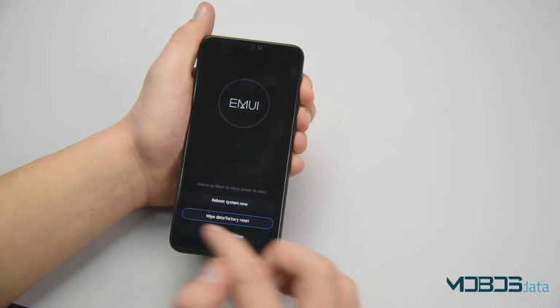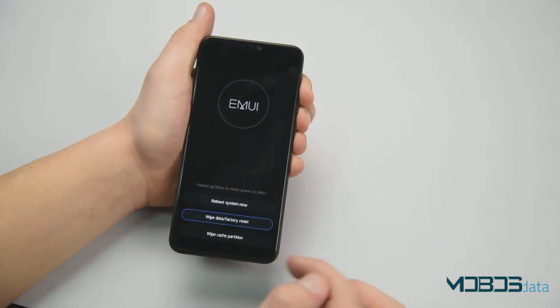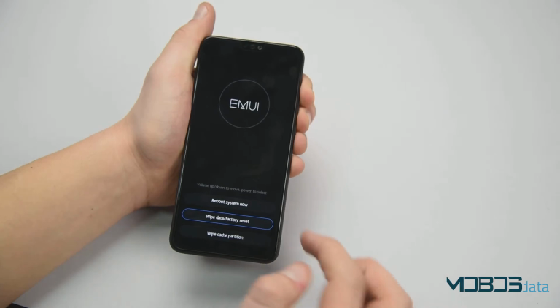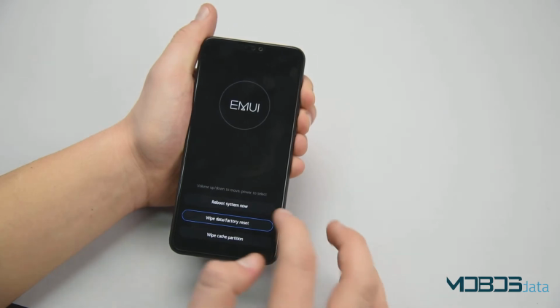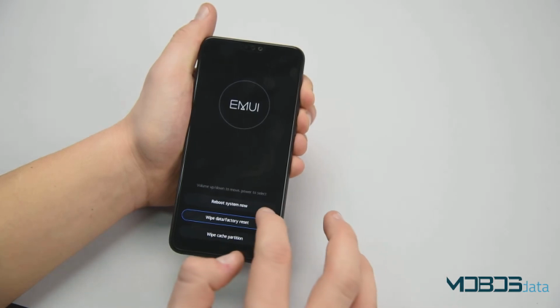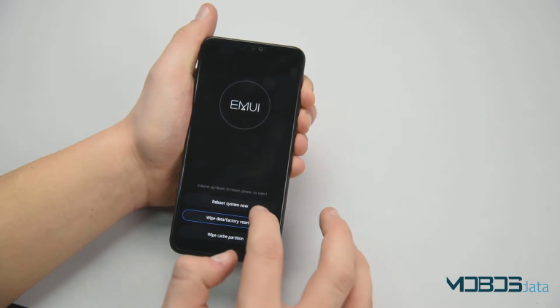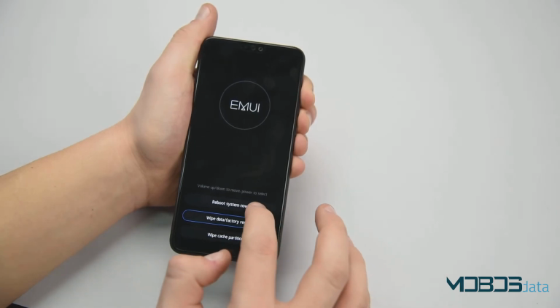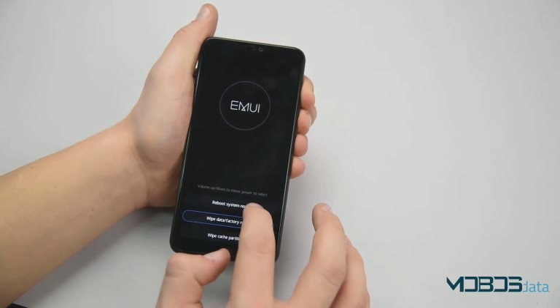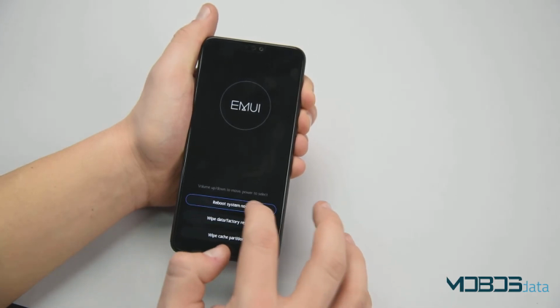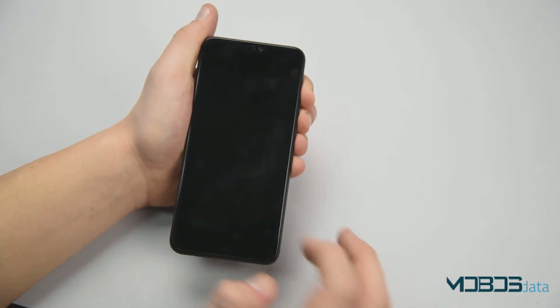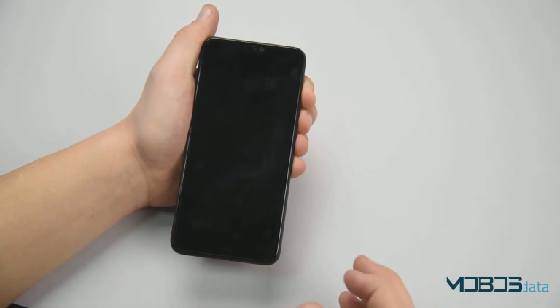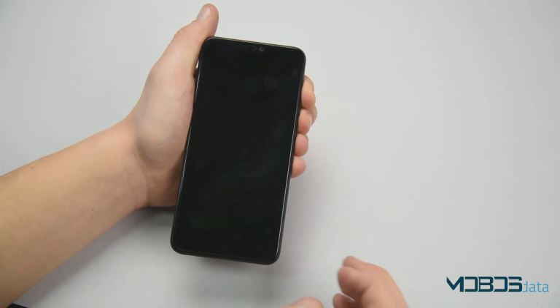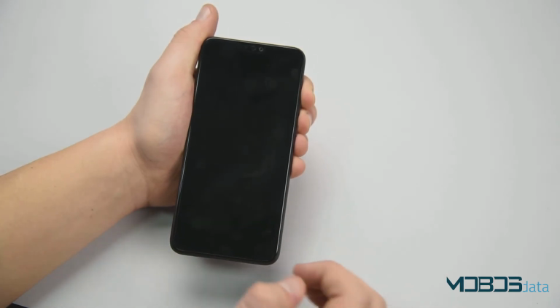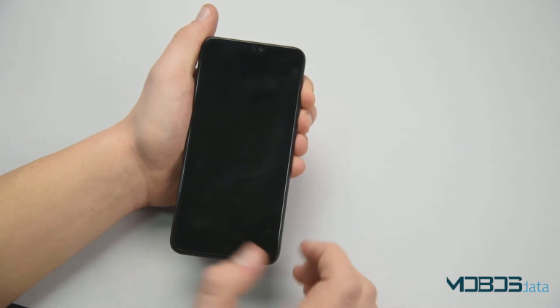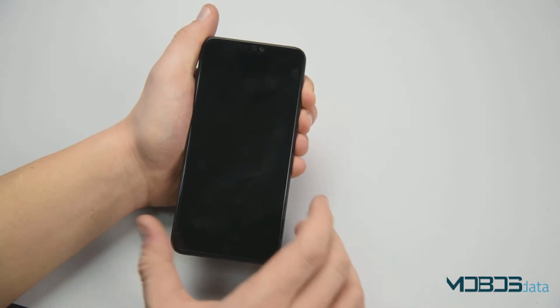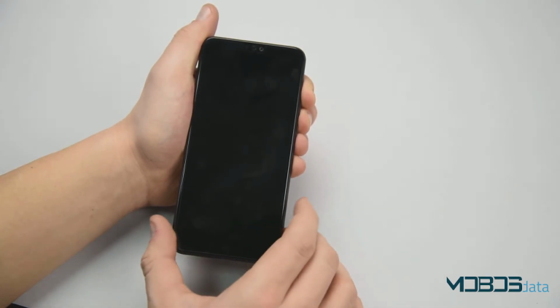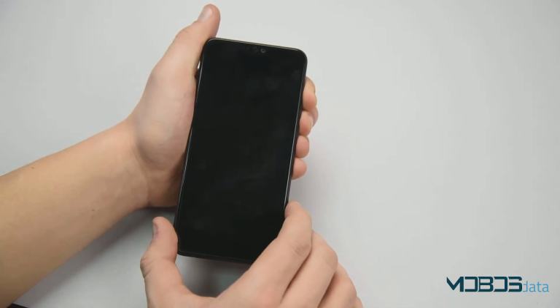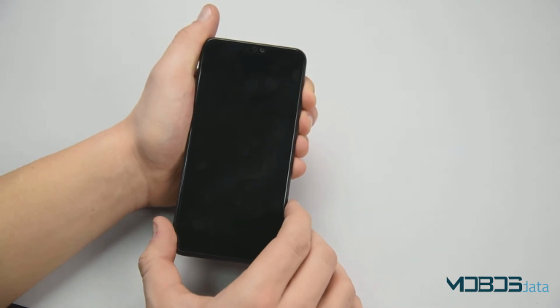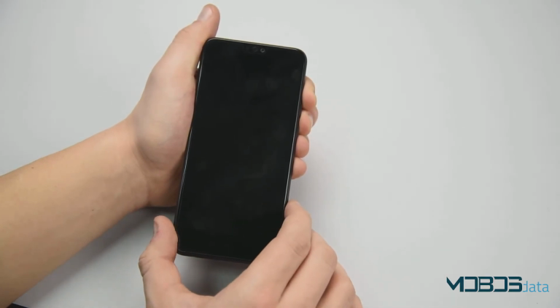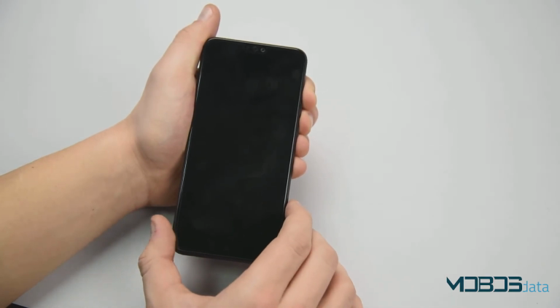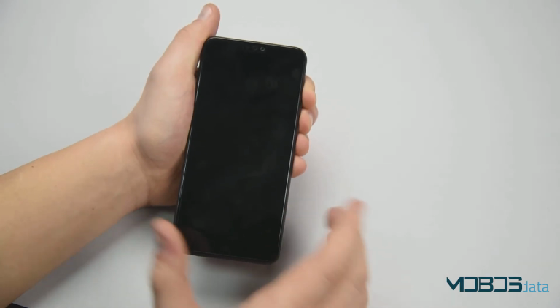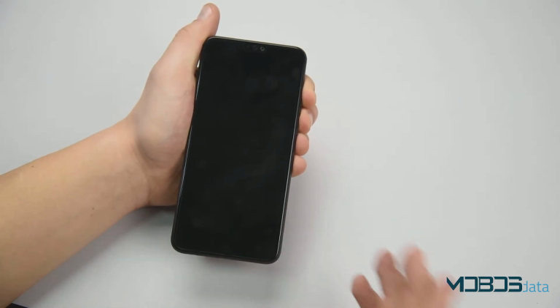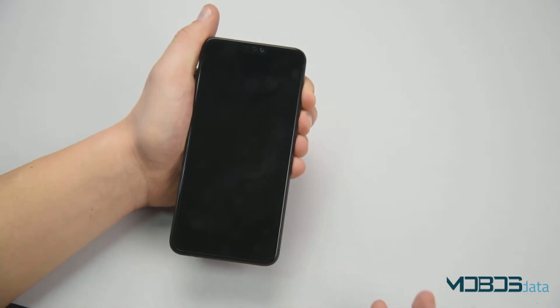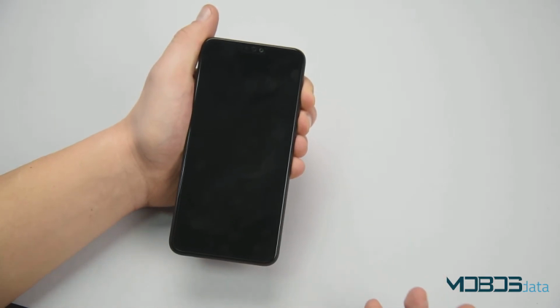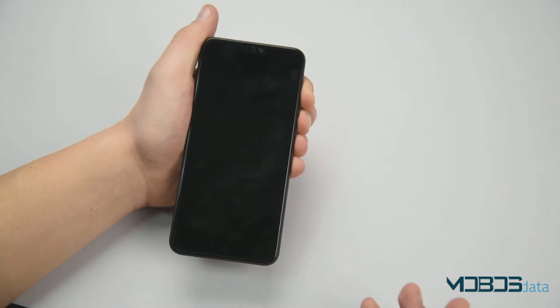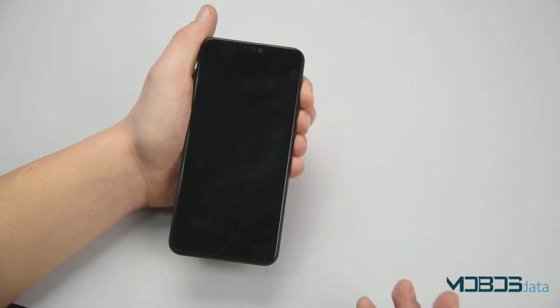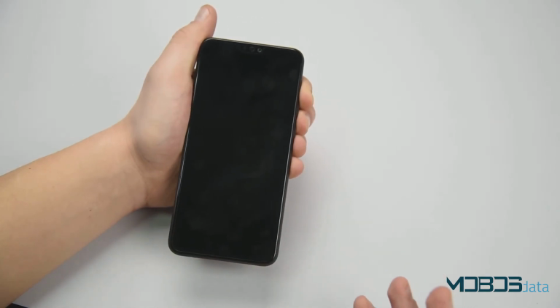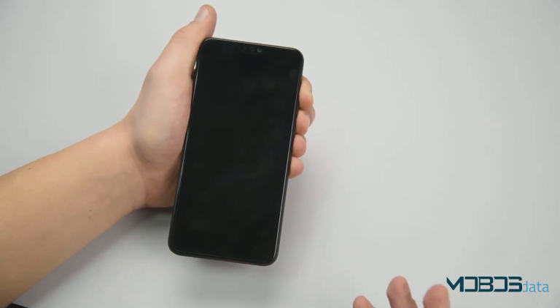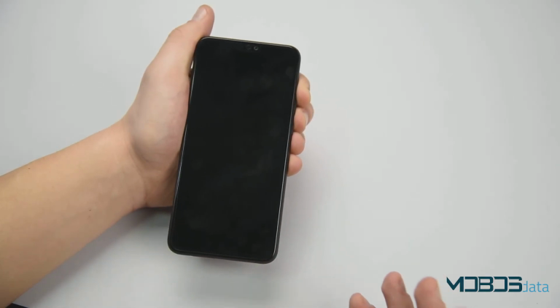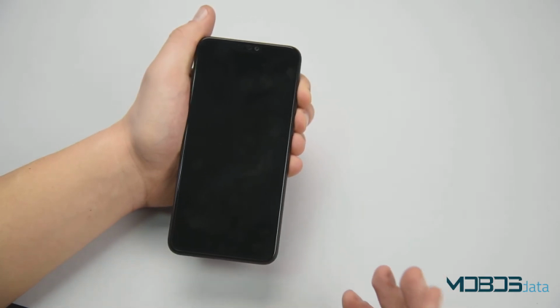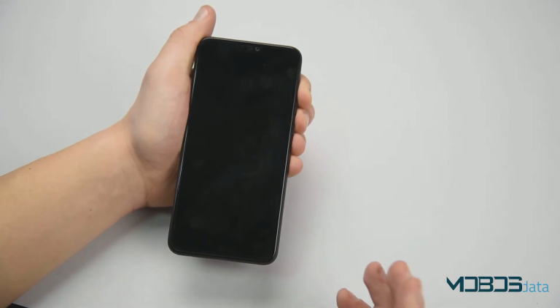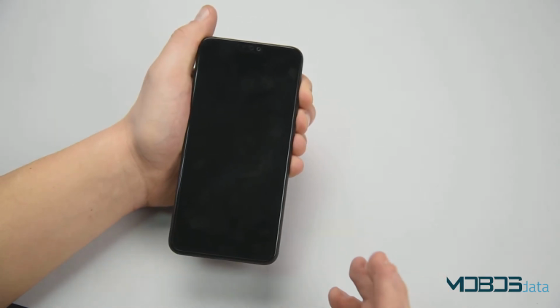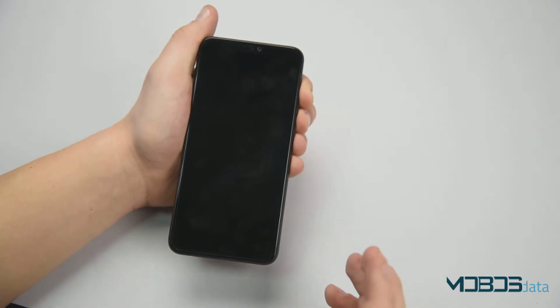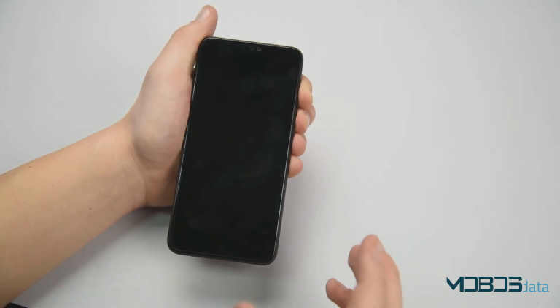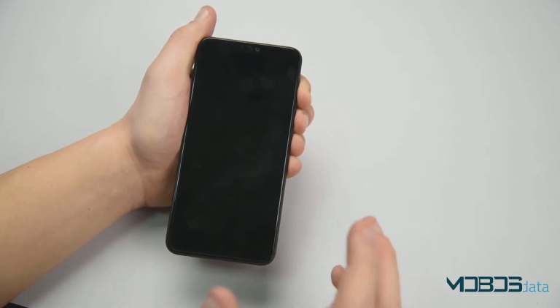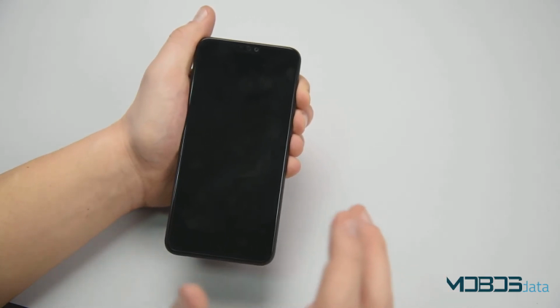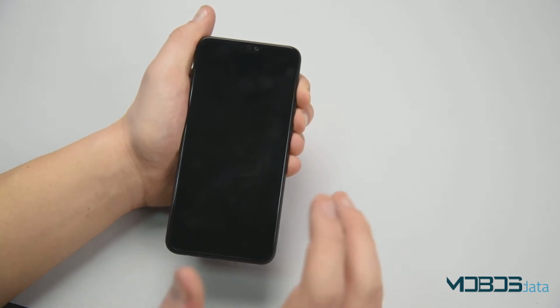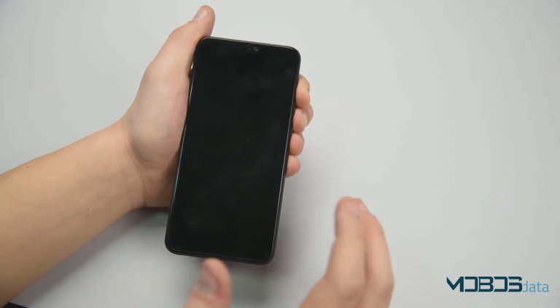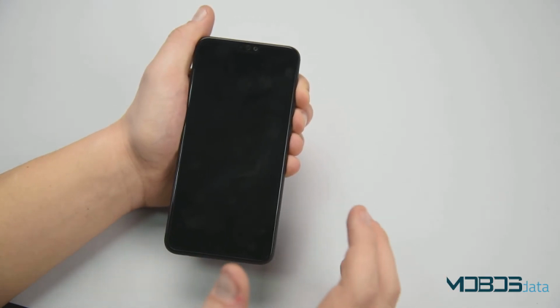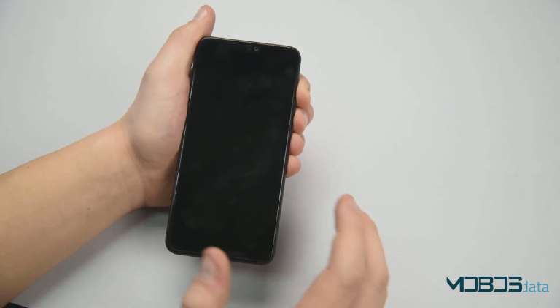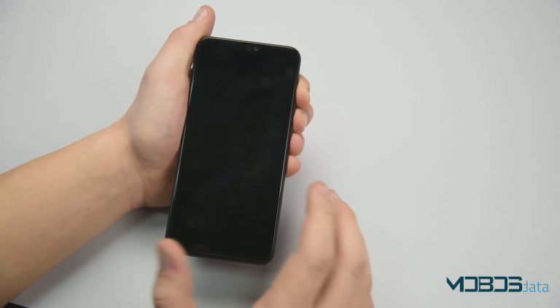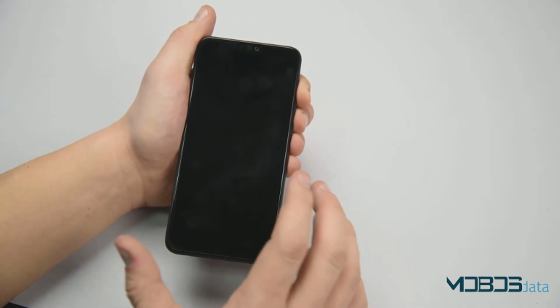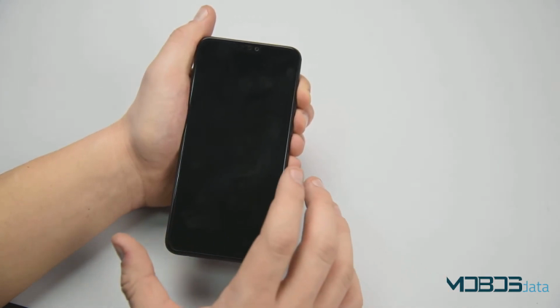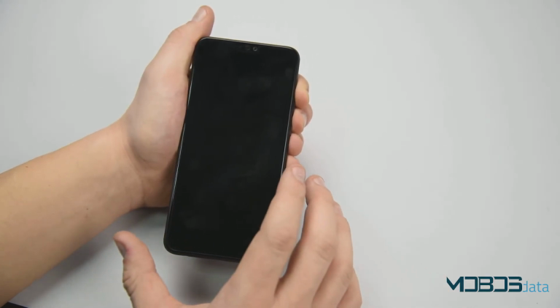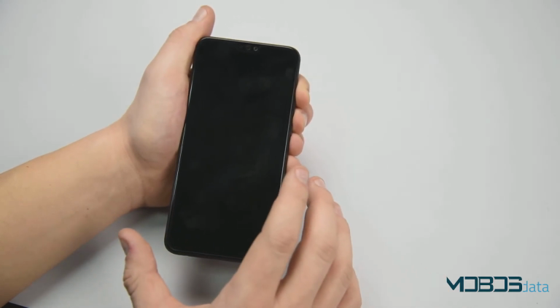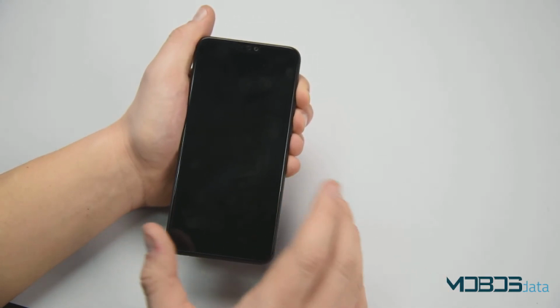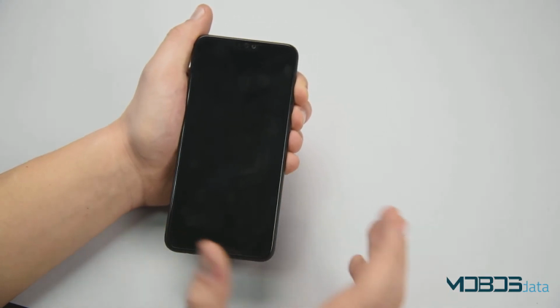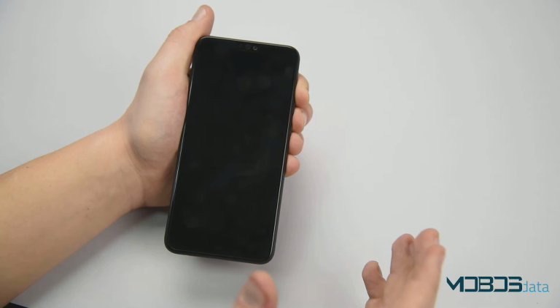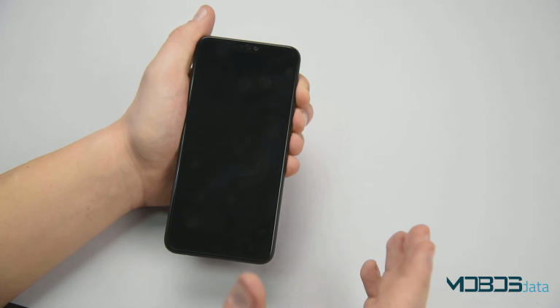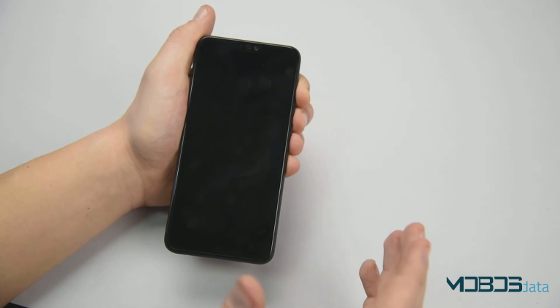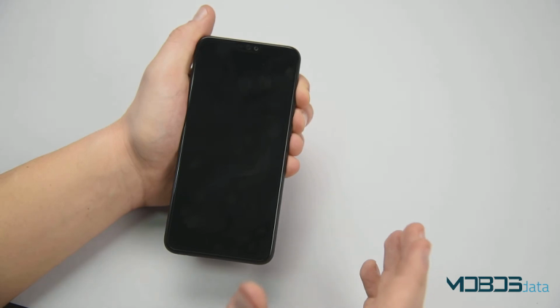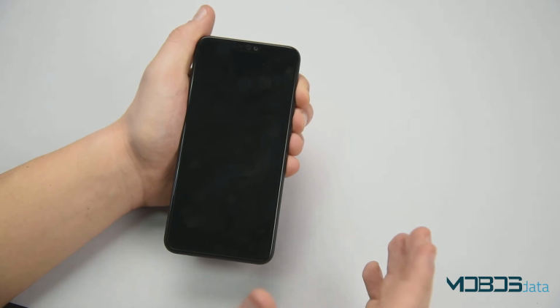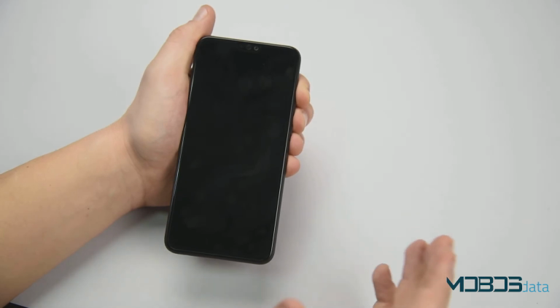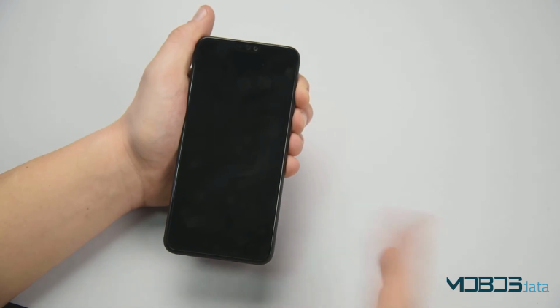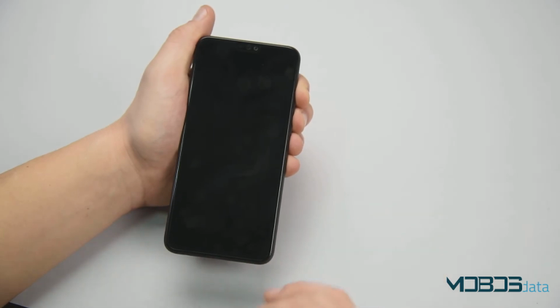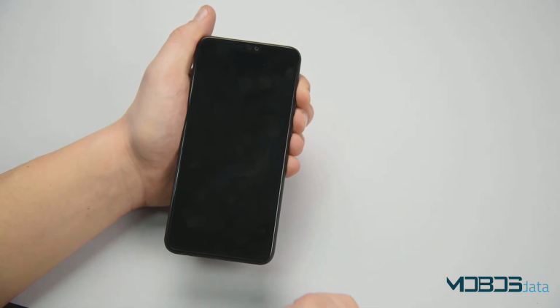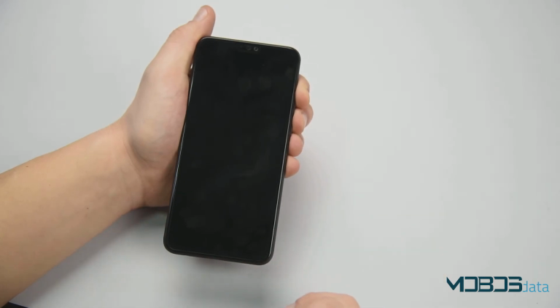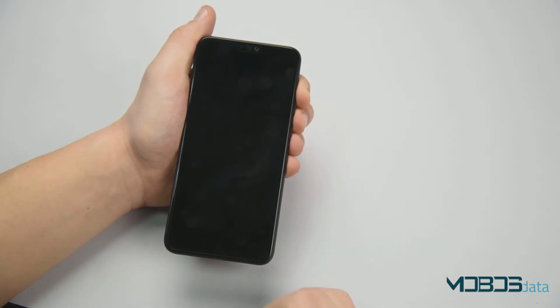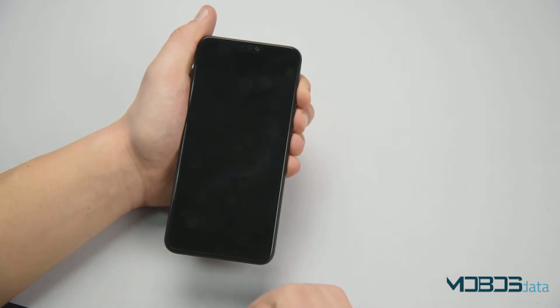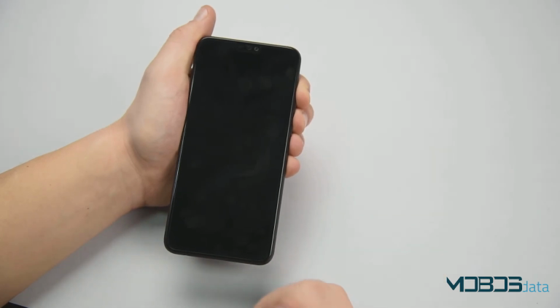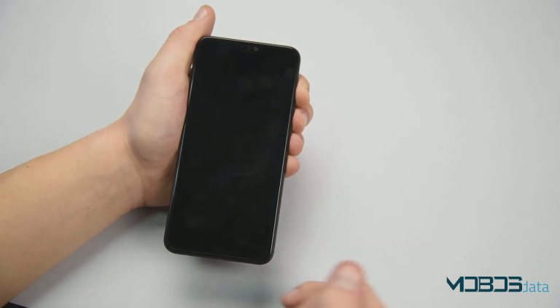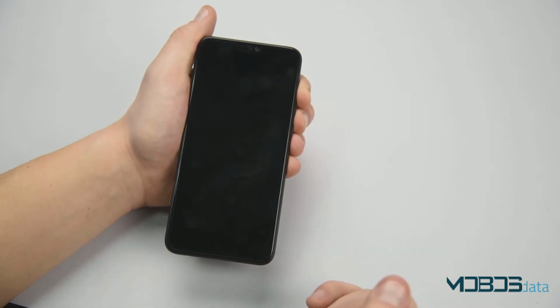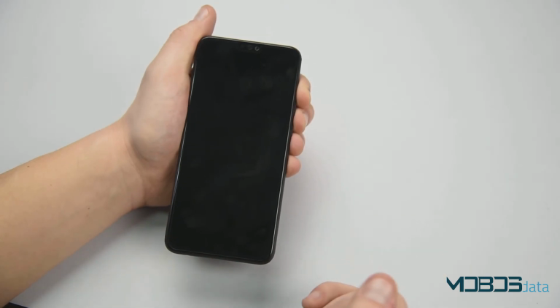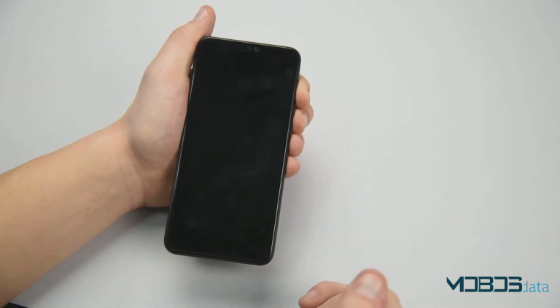In this menu, select Reboot System Now and you're finished. Your Honor 8X is now returned to its factory settings.